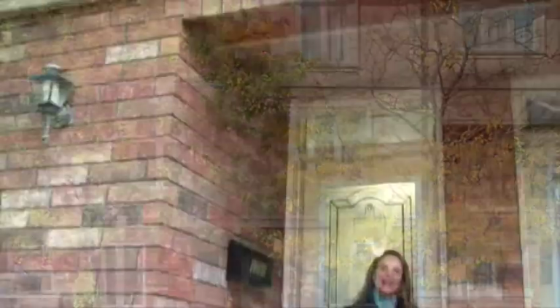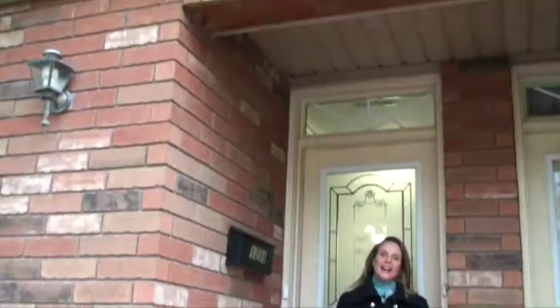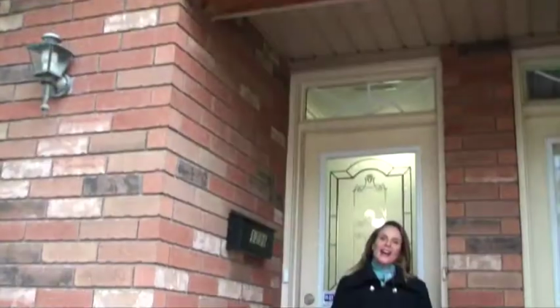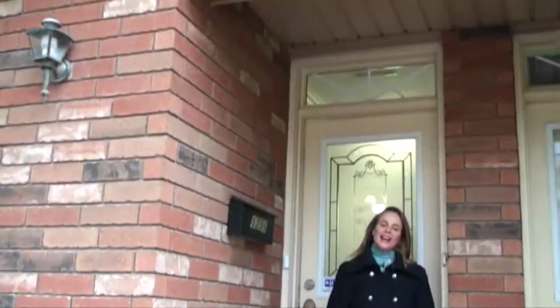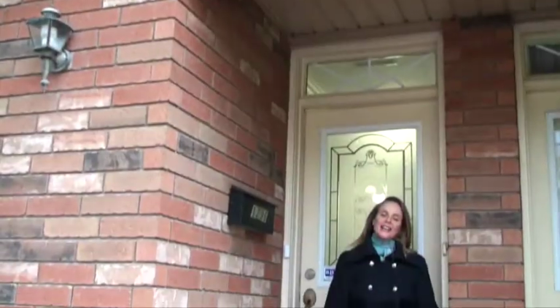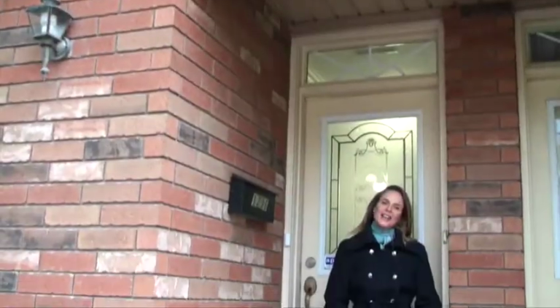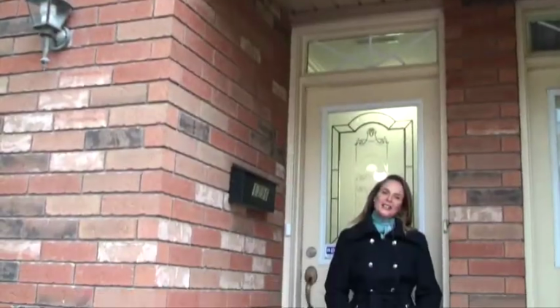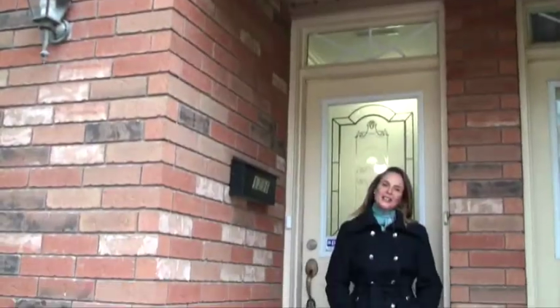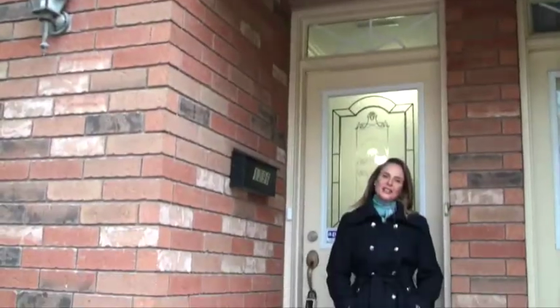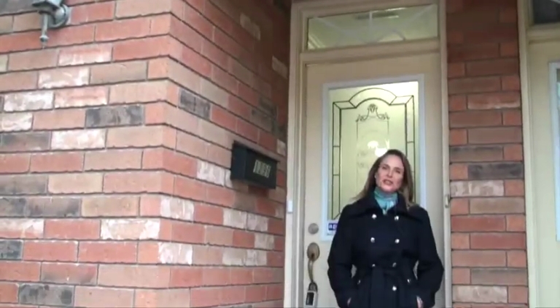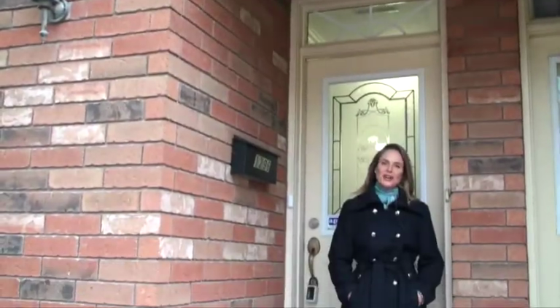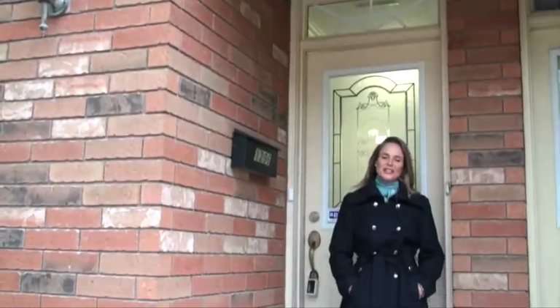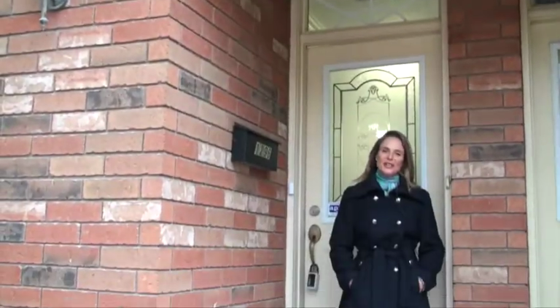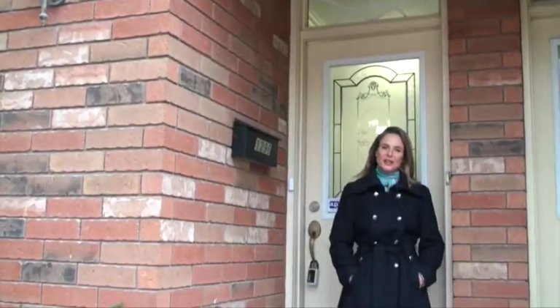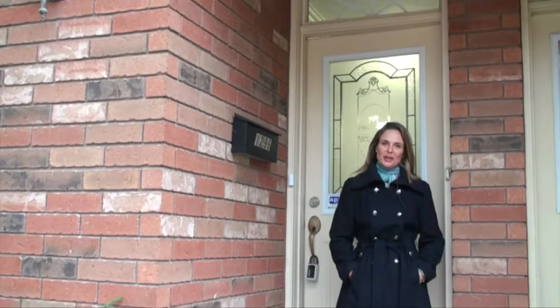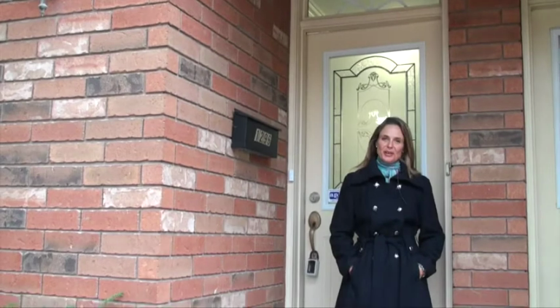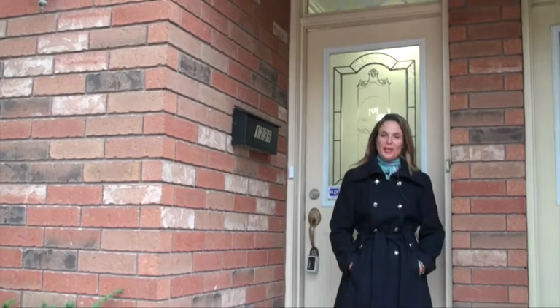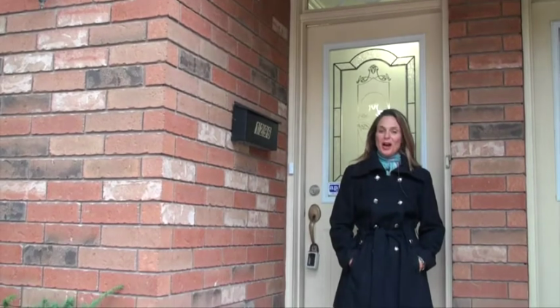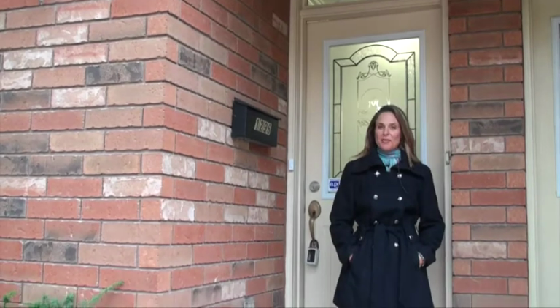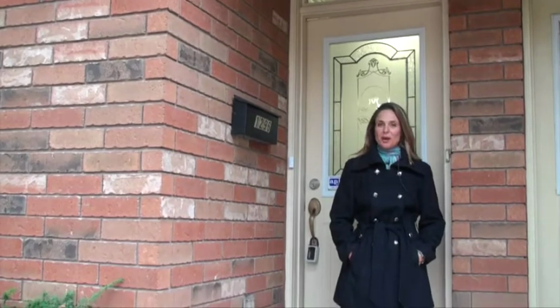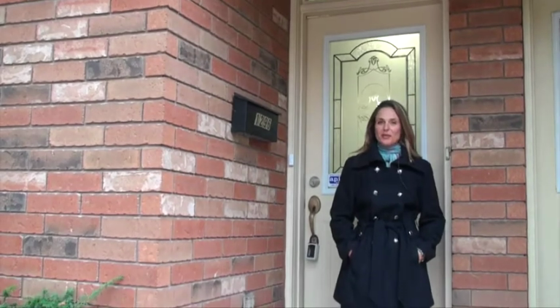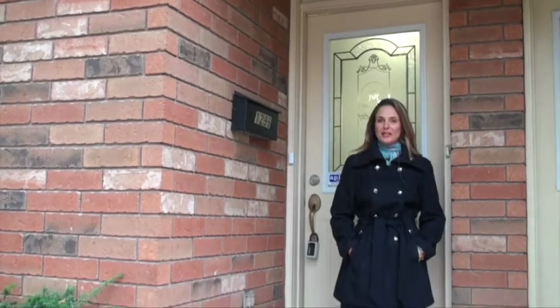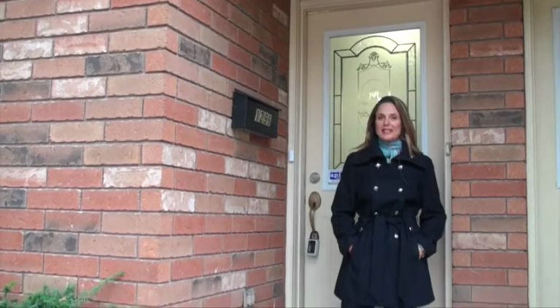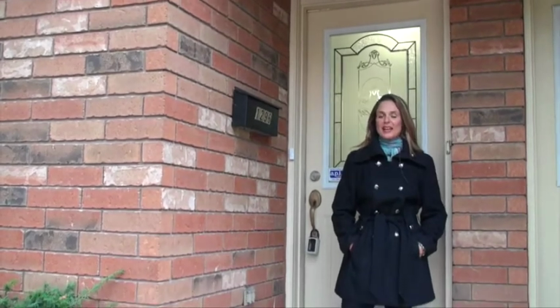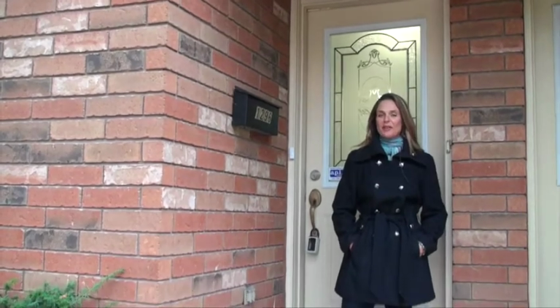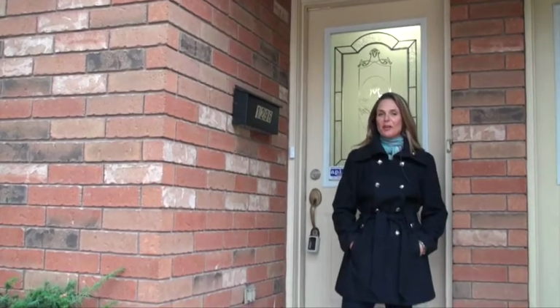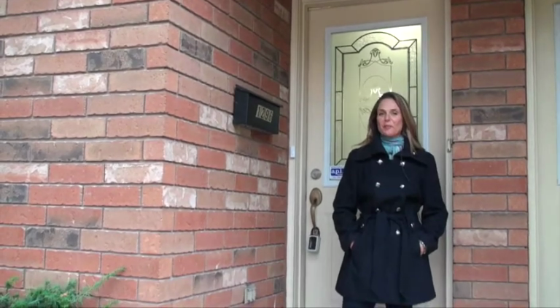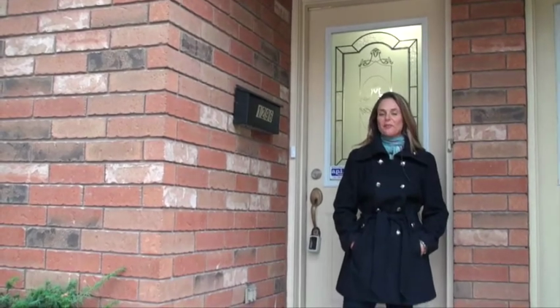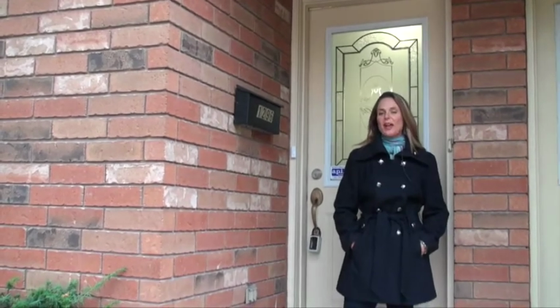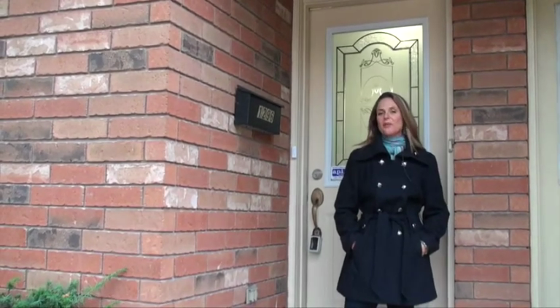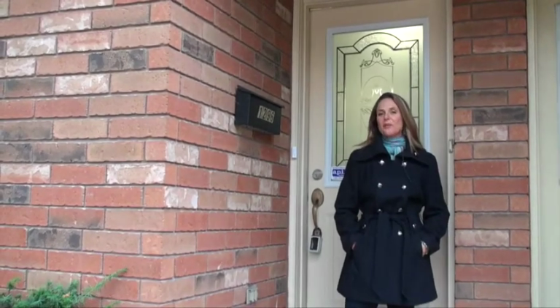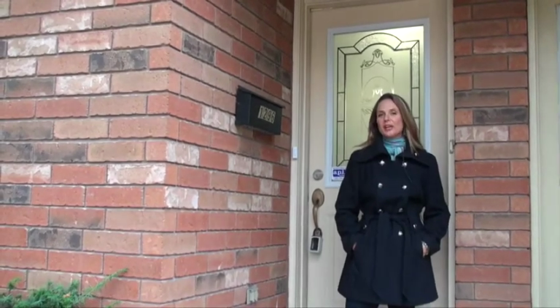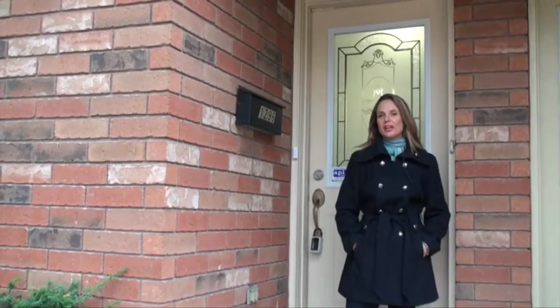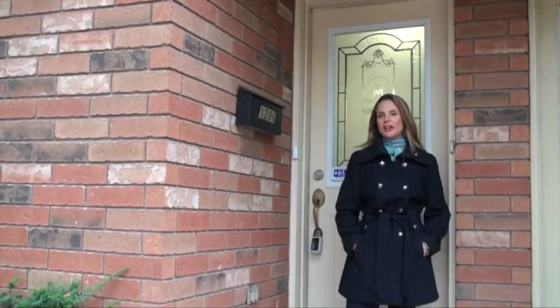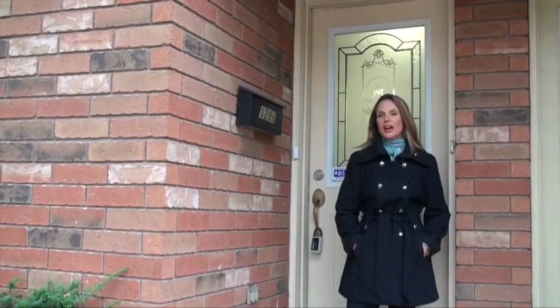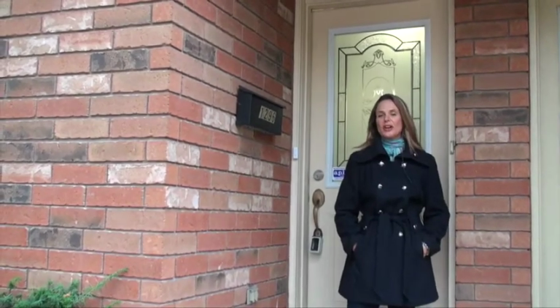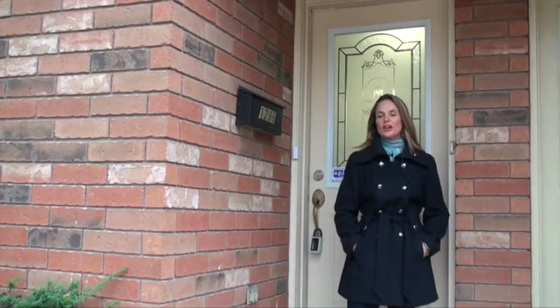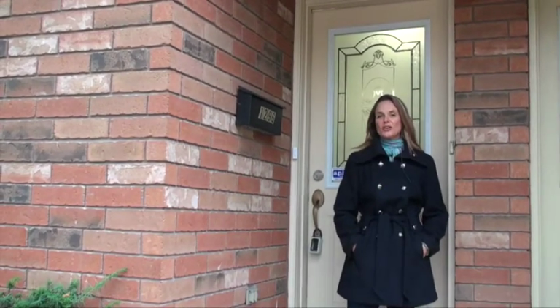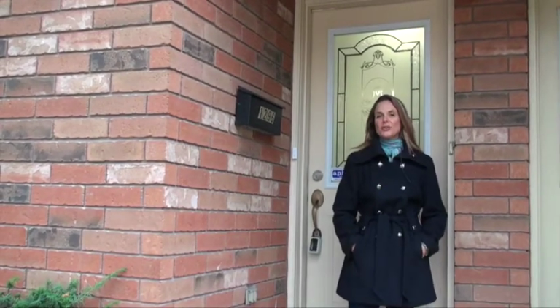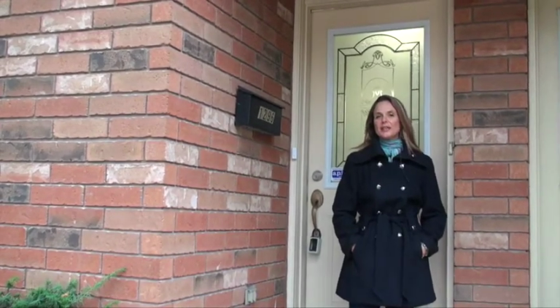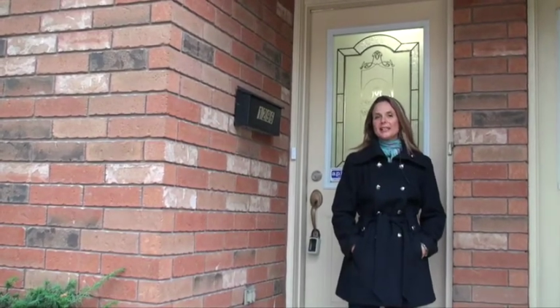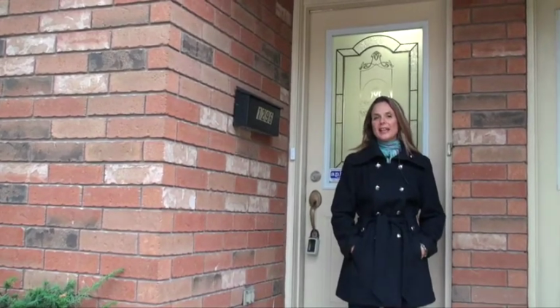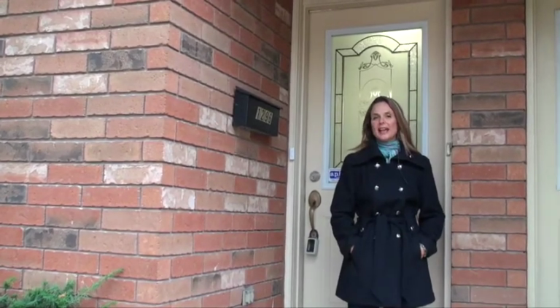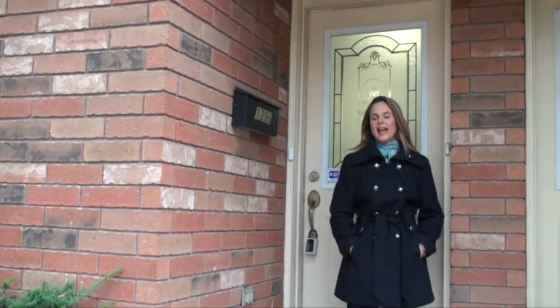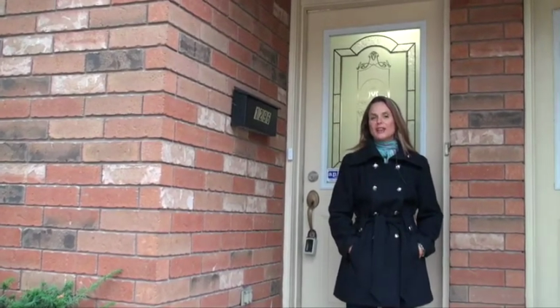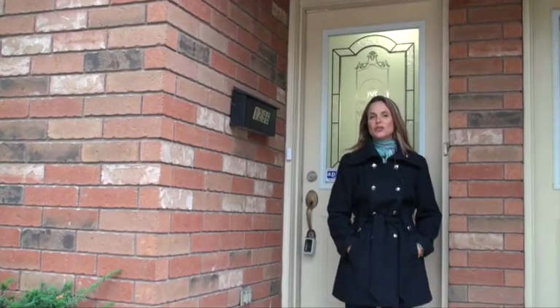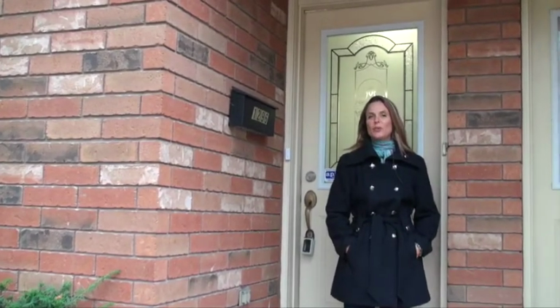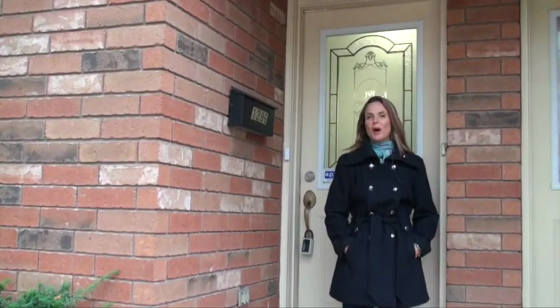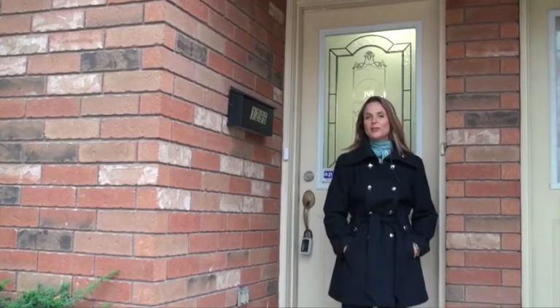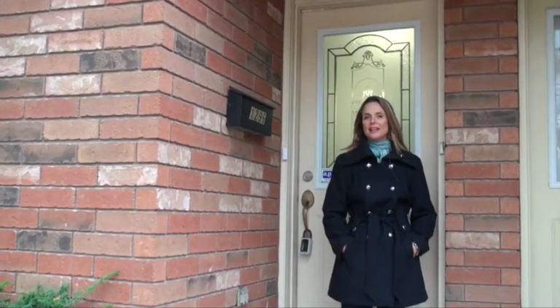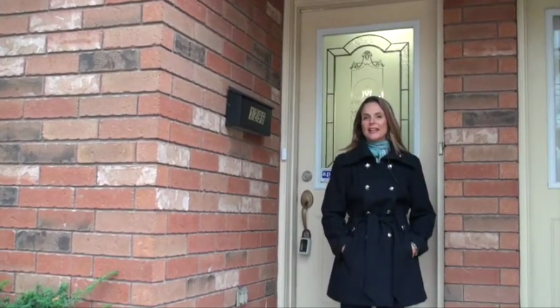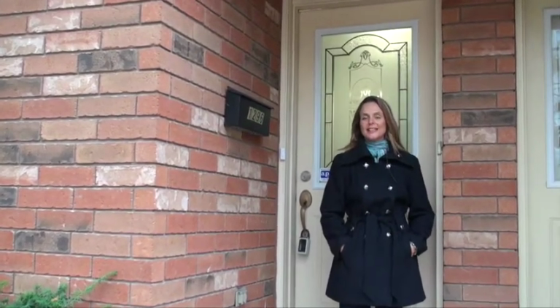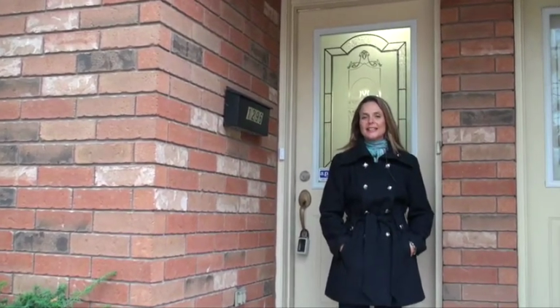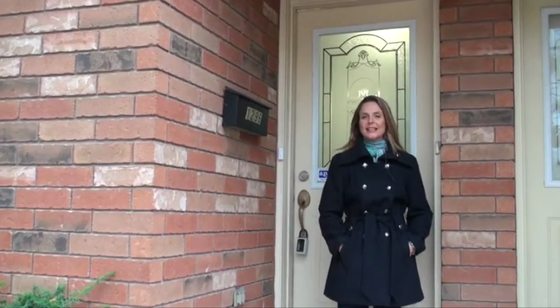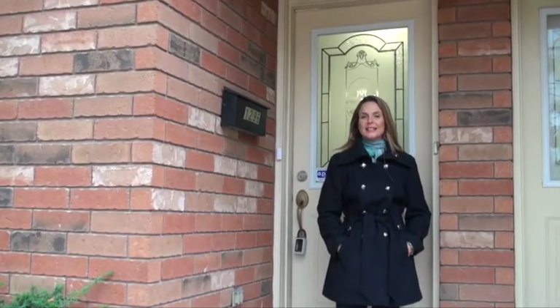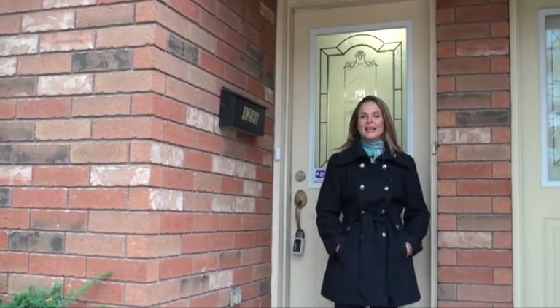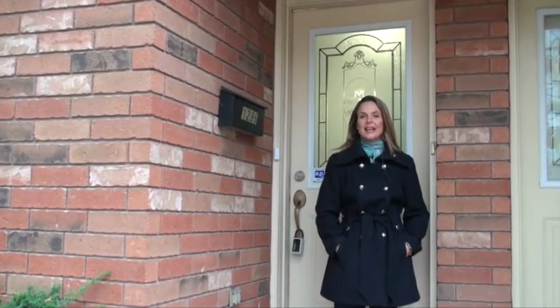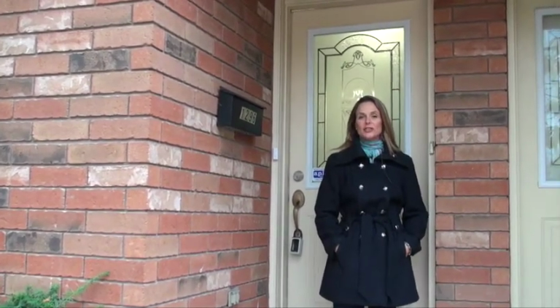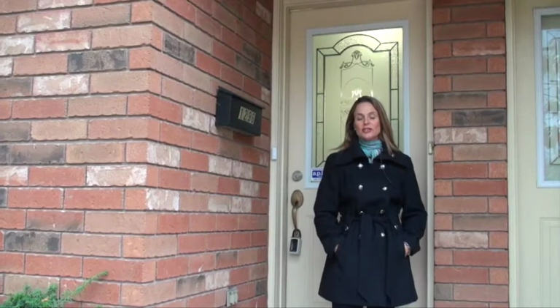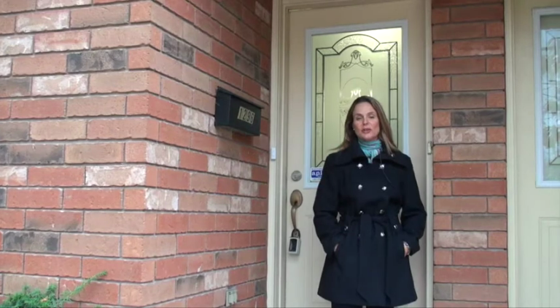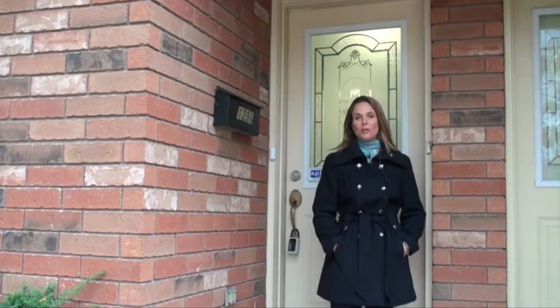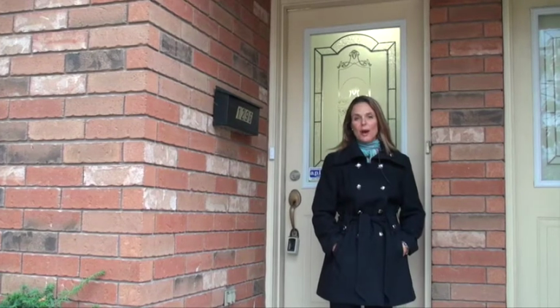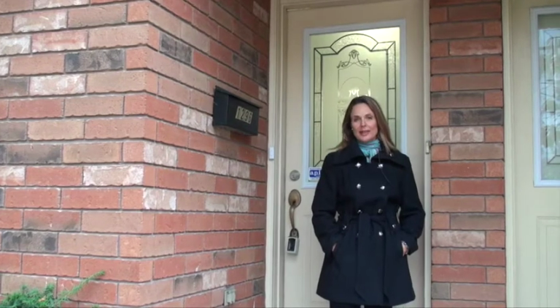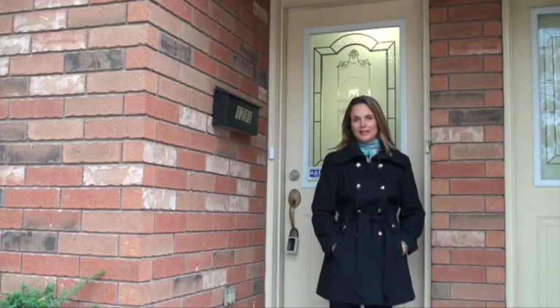Hi there, this is Tracy Logan with the Hyde Park Real Estate Group and we're here at our new listing at 1296 King Street West.